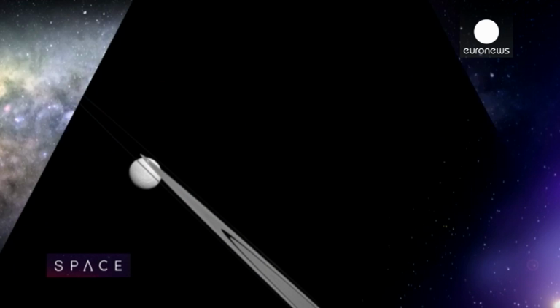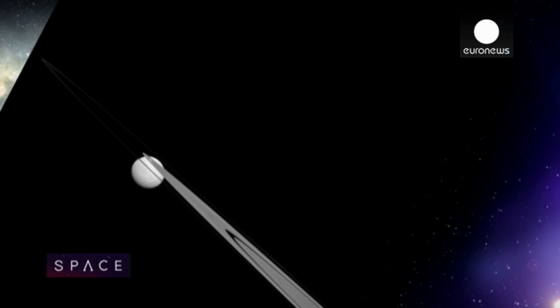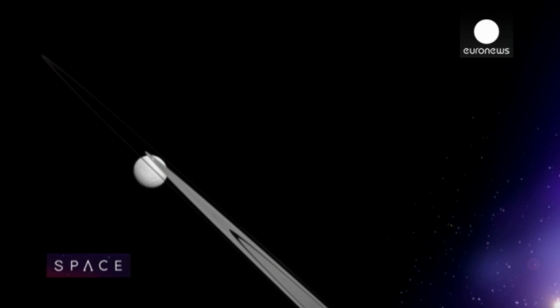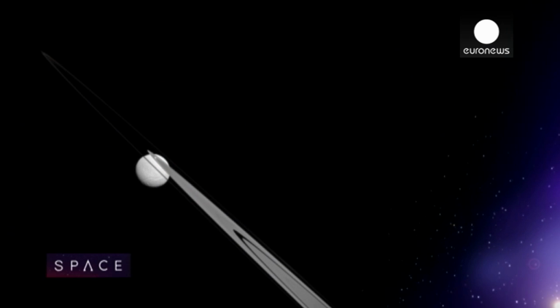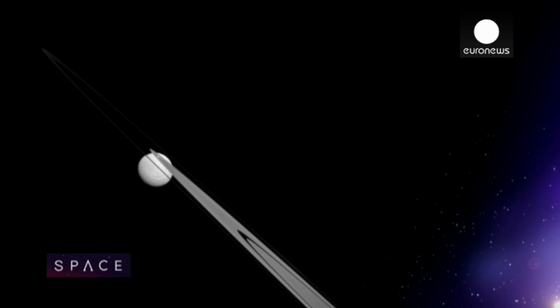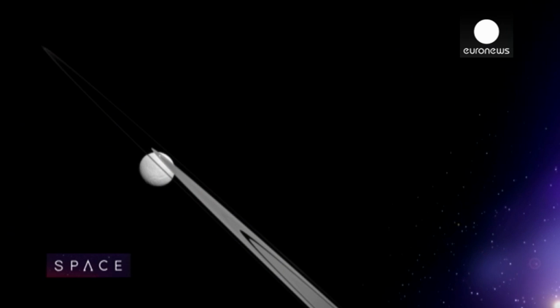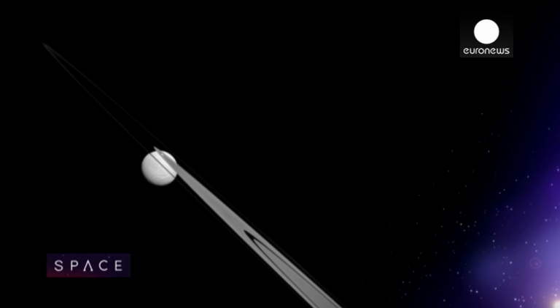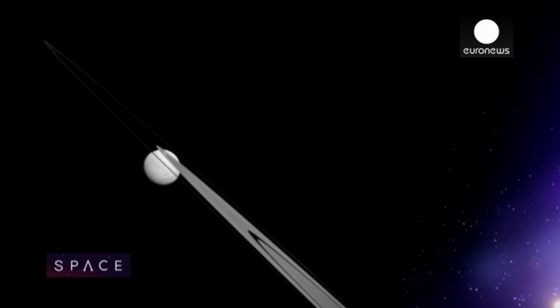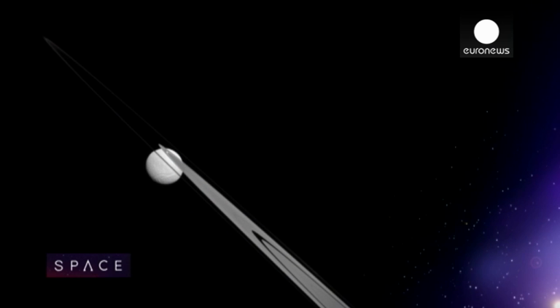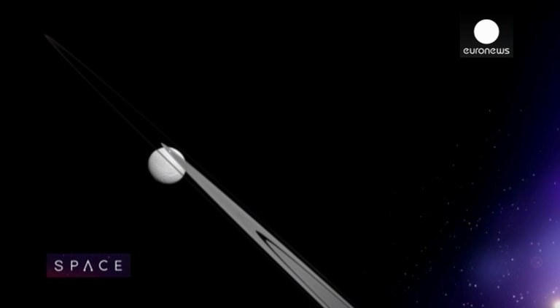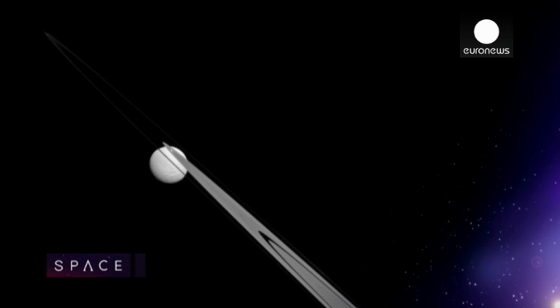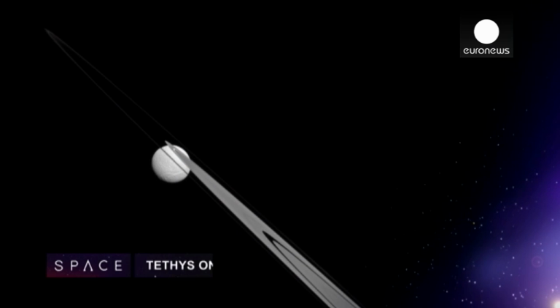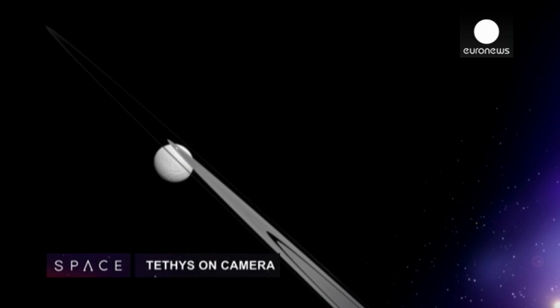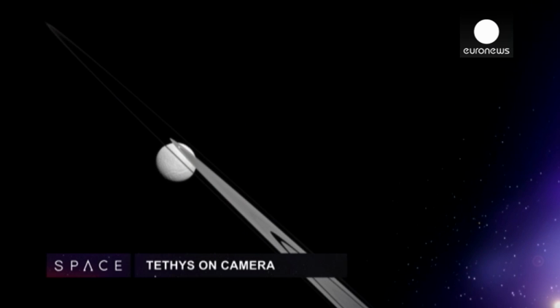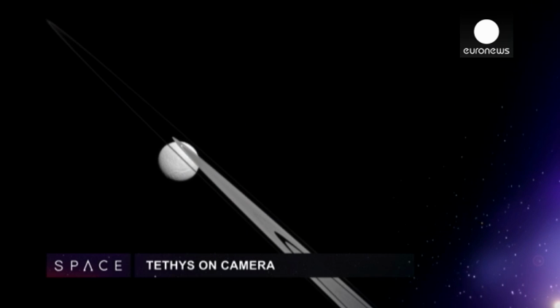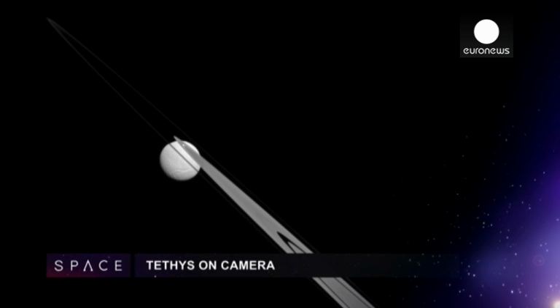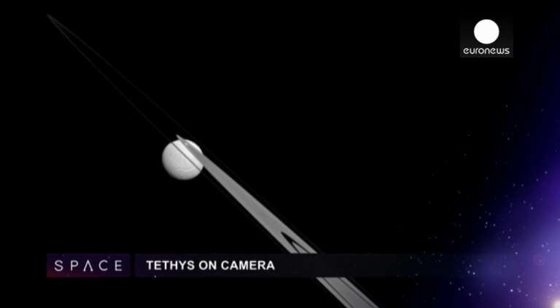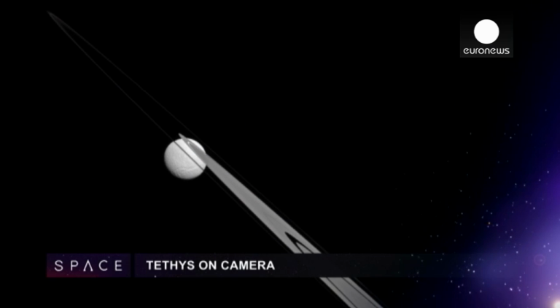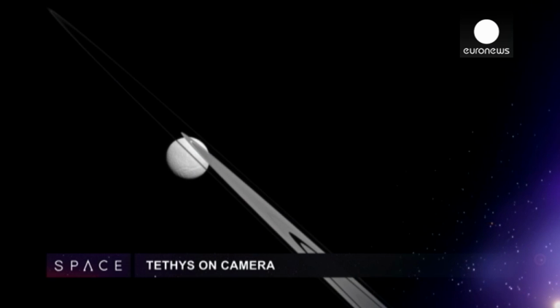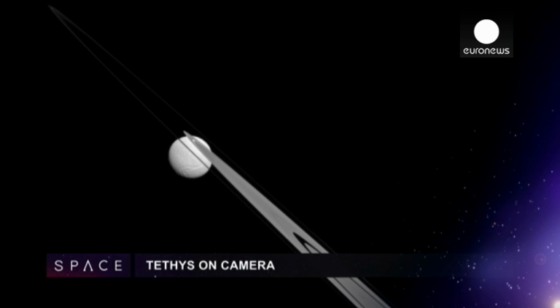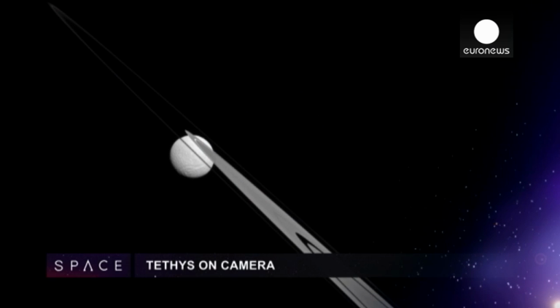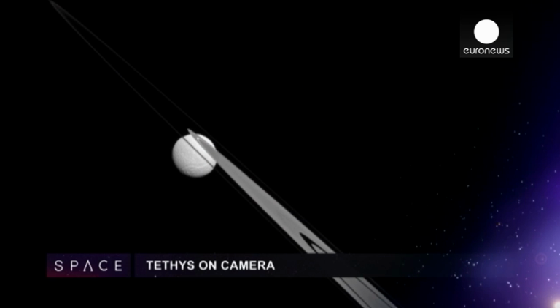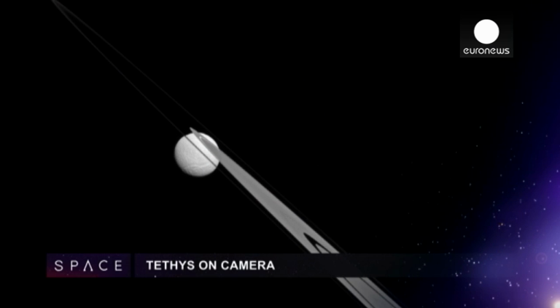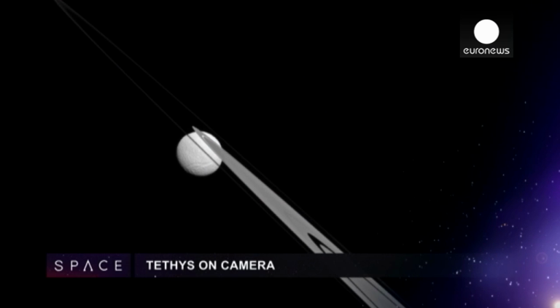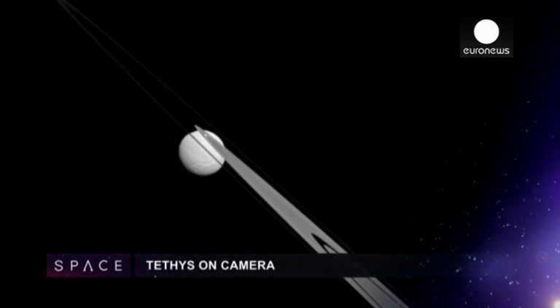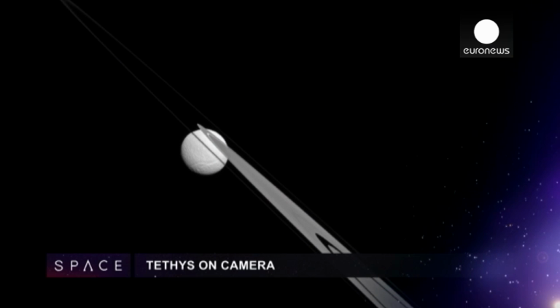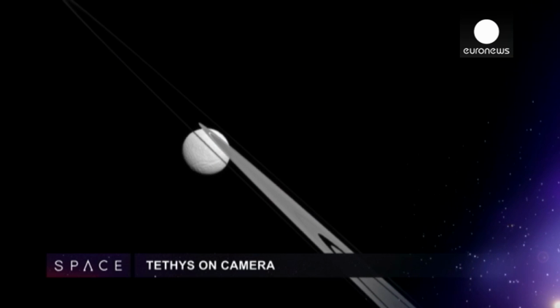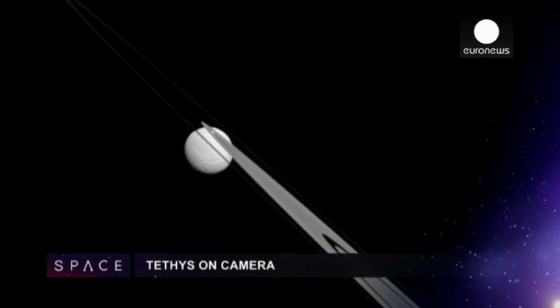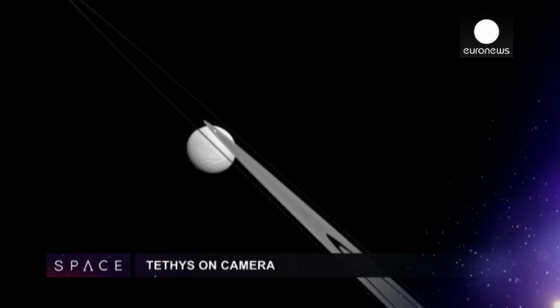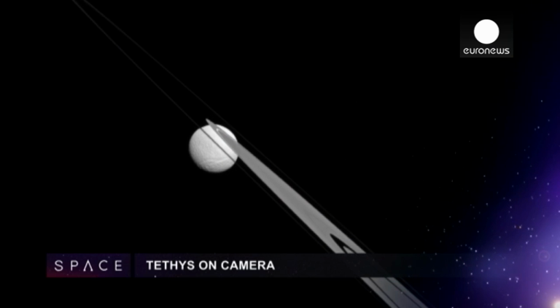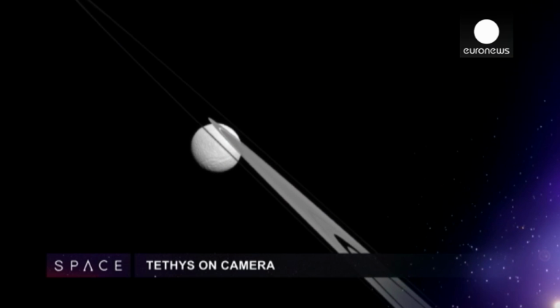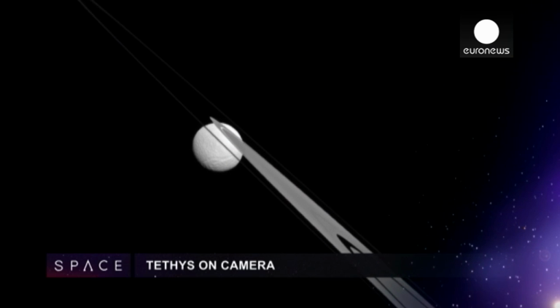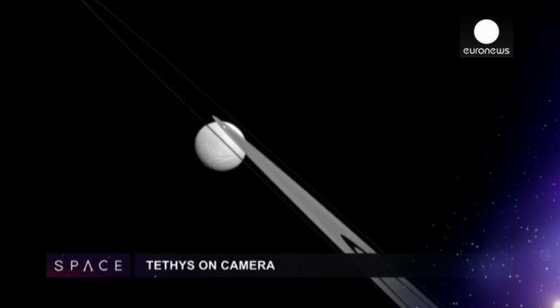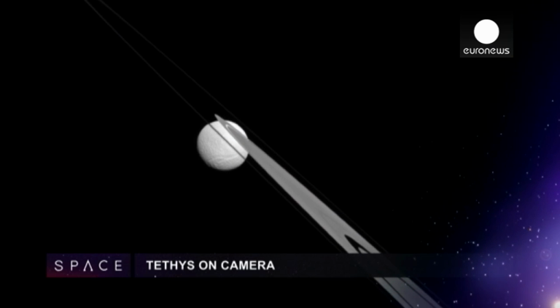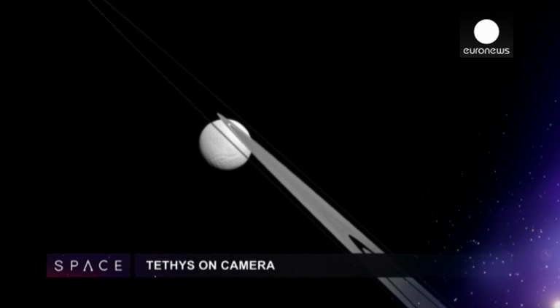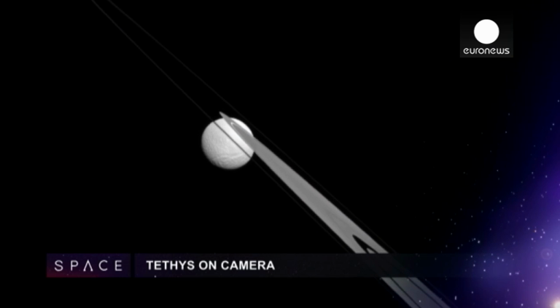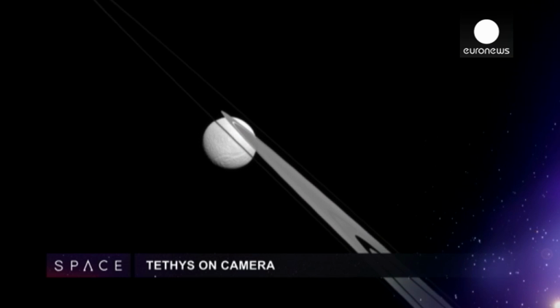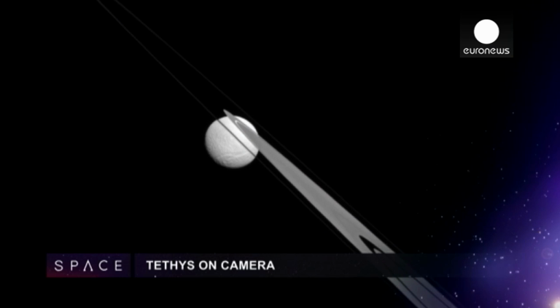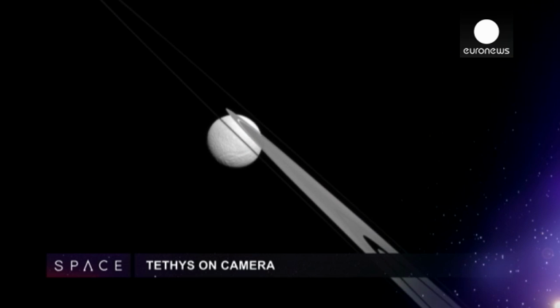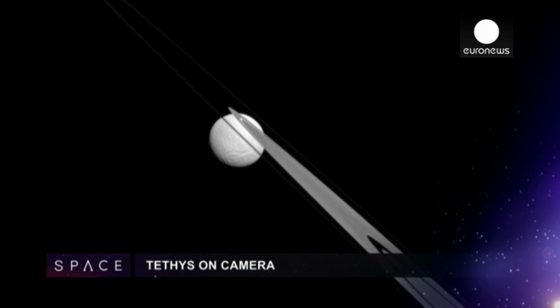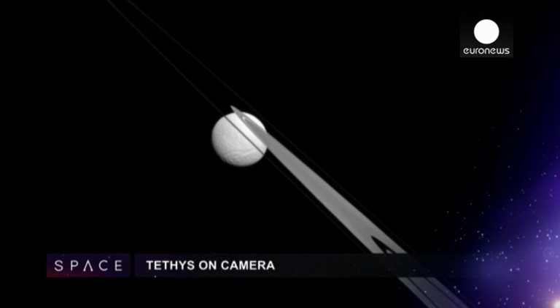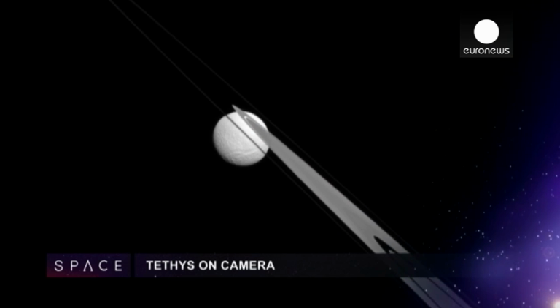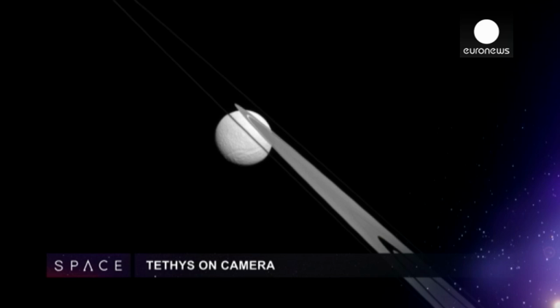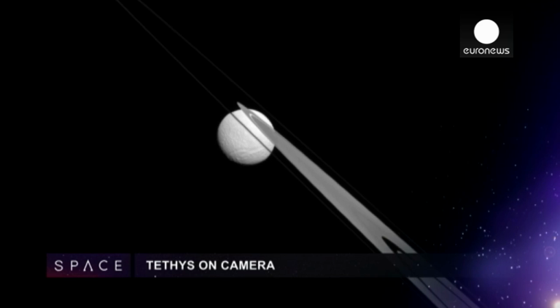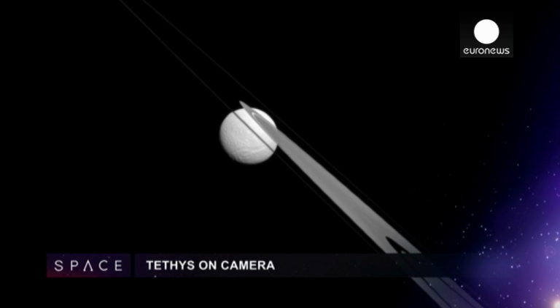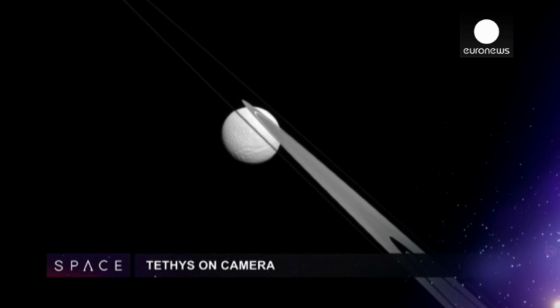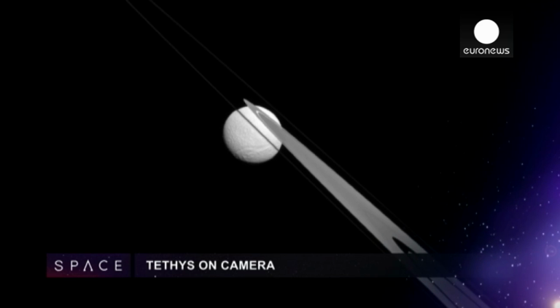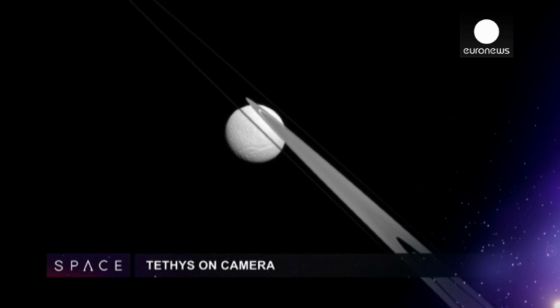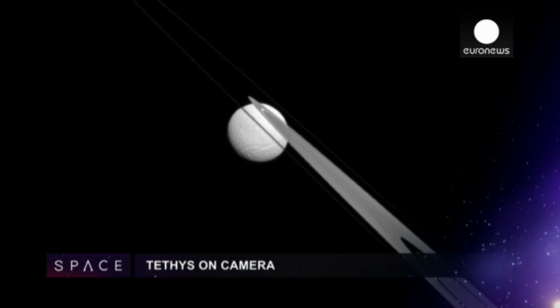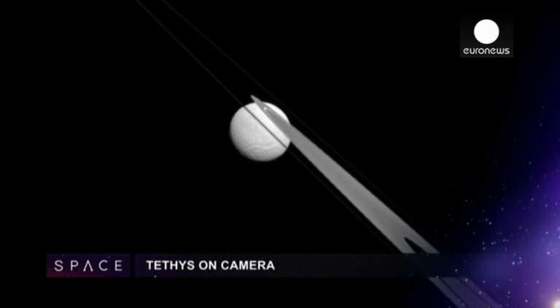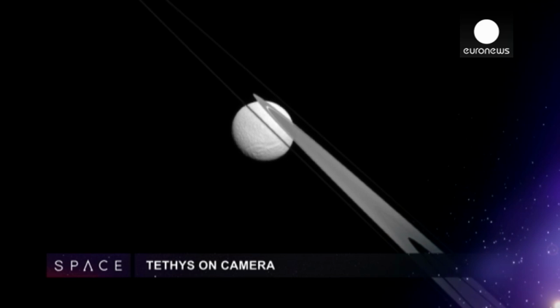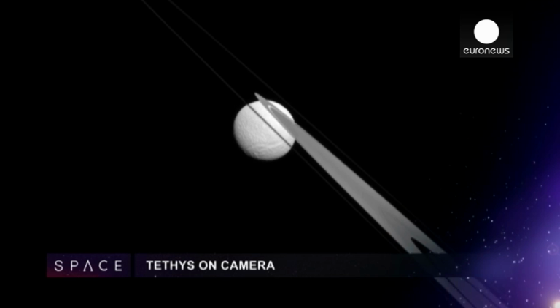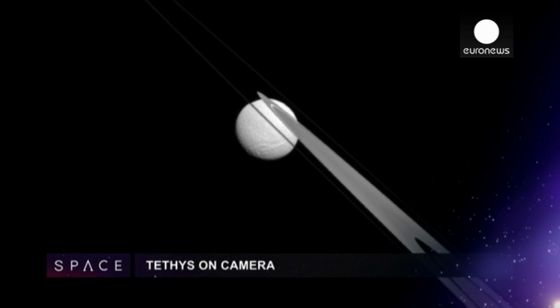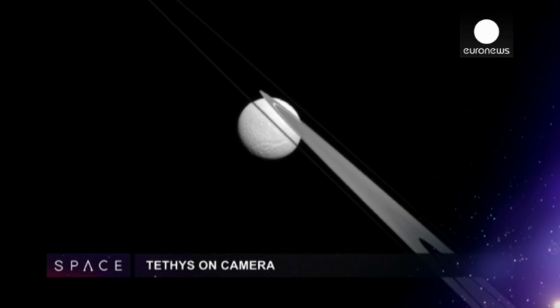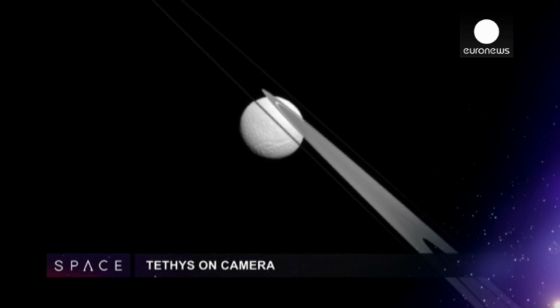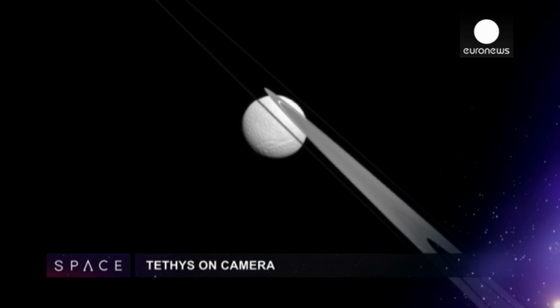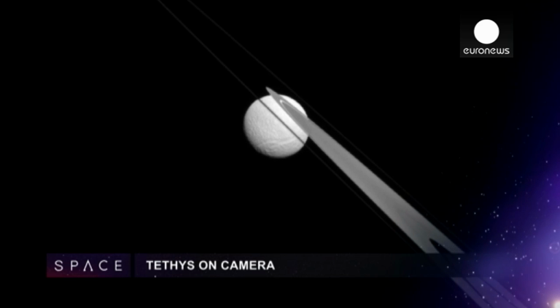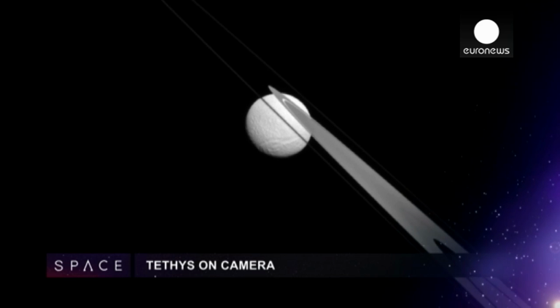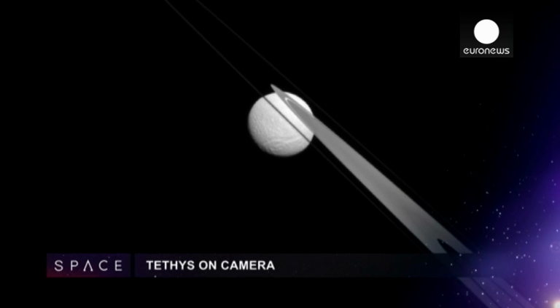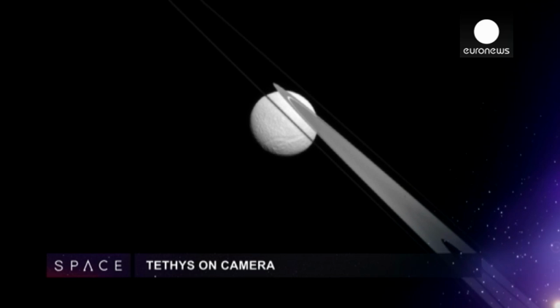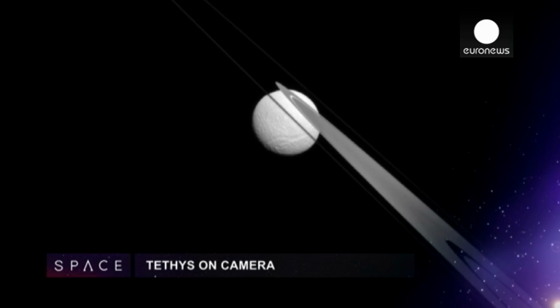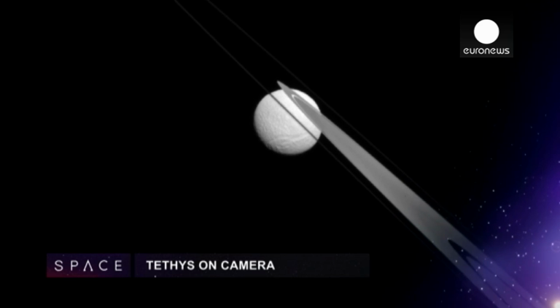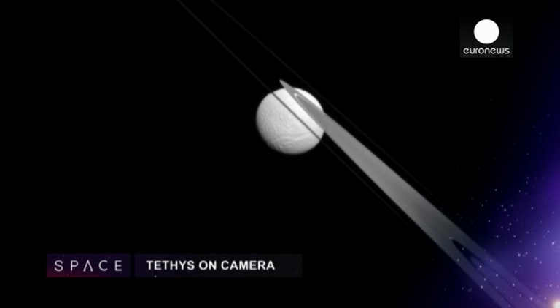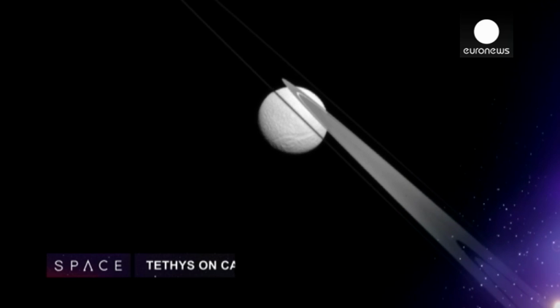The images from the Messenger spacecraft show an icy deposit in a crater near the planet's north pole. And the Cassini-Huygens mission has released this stunning visible light photo of Saturn's moon Tethys and the eclipse amongst the planet's trademark rings.